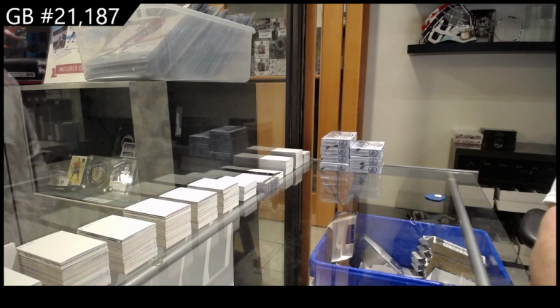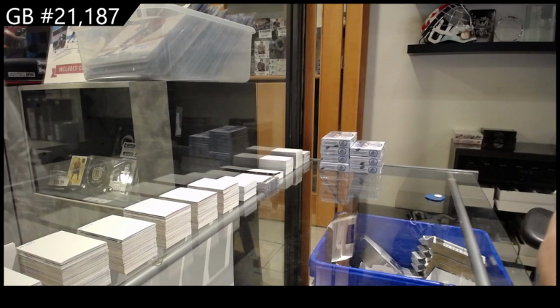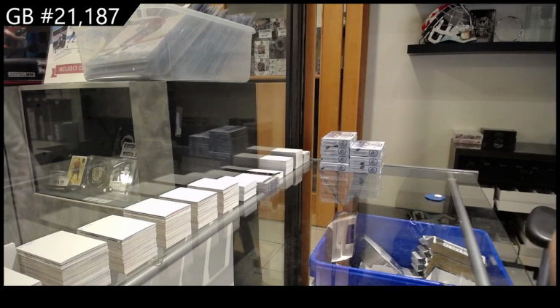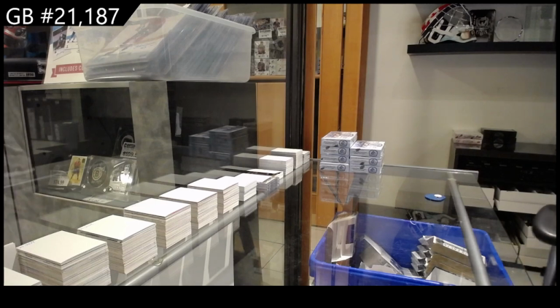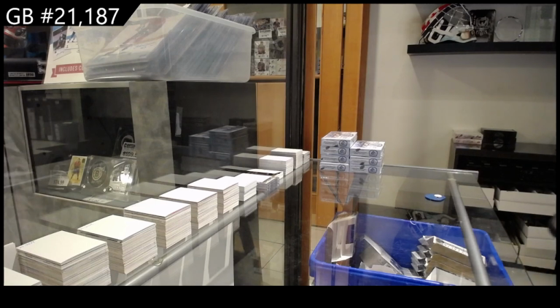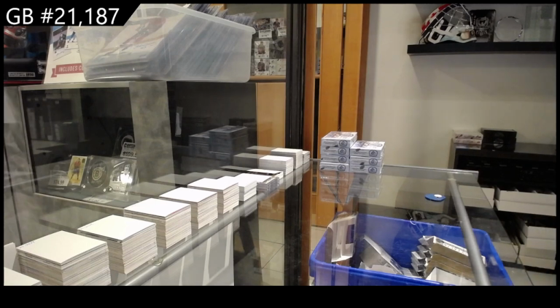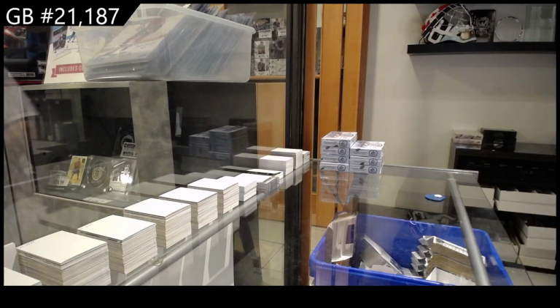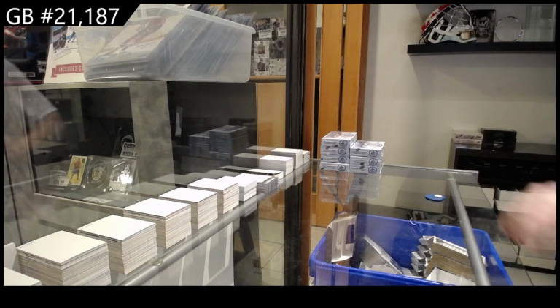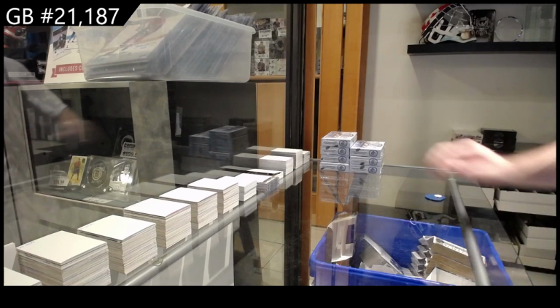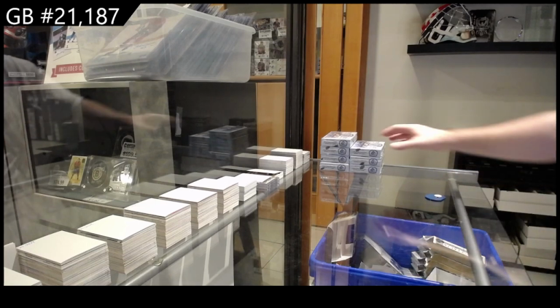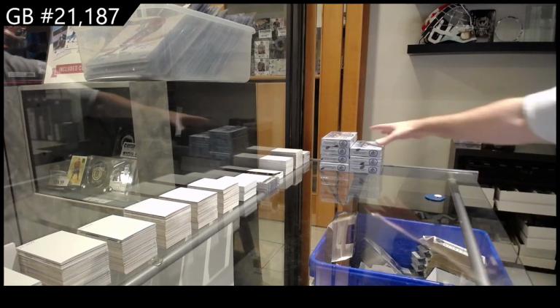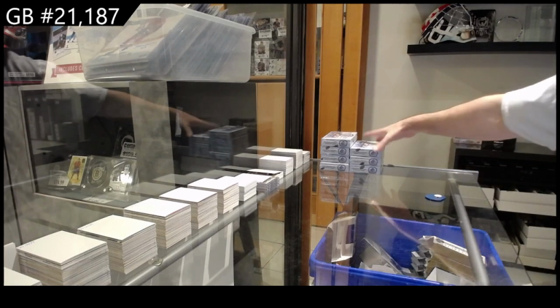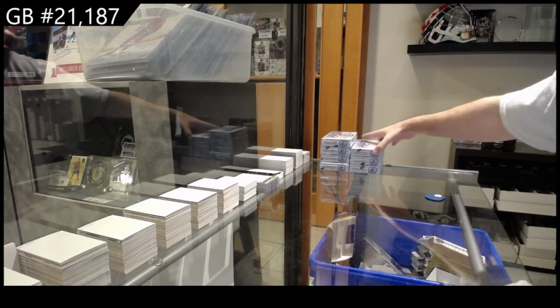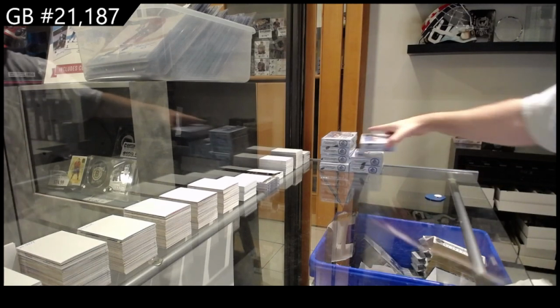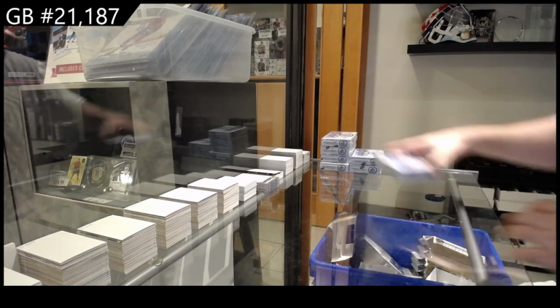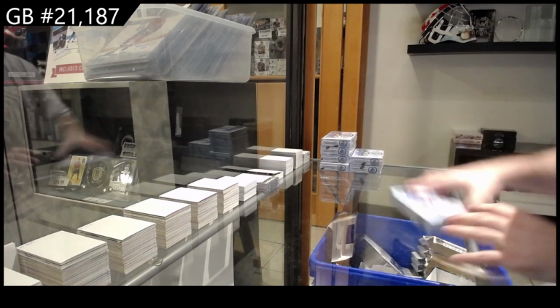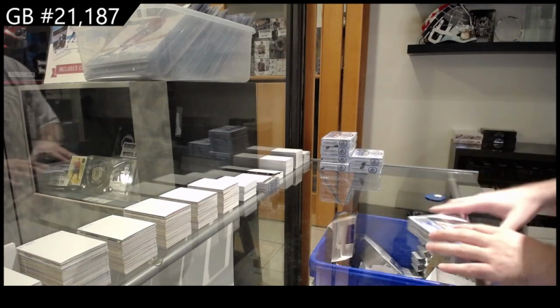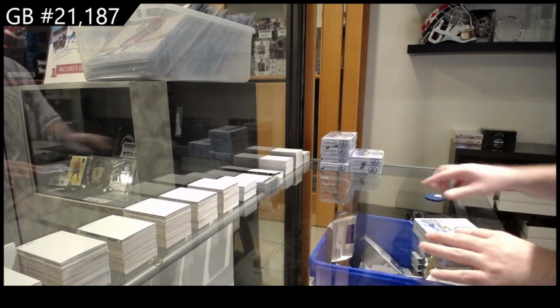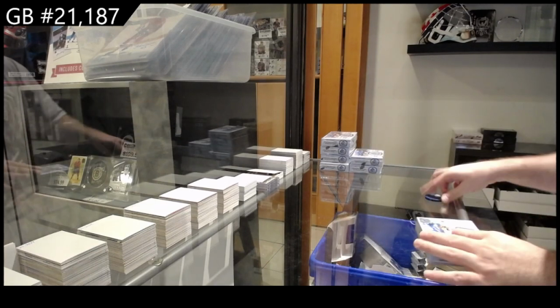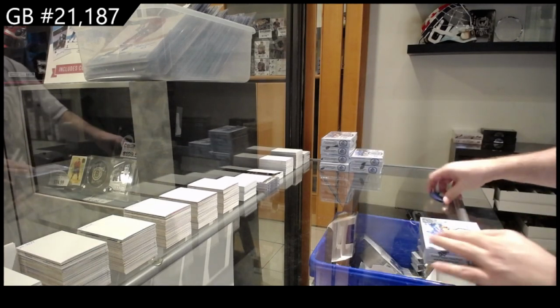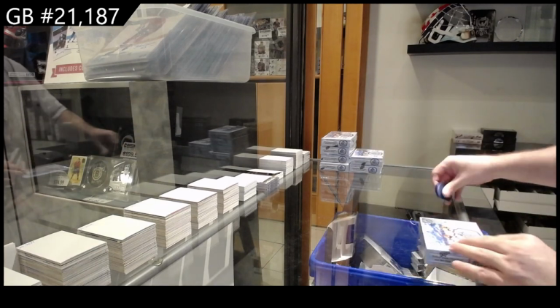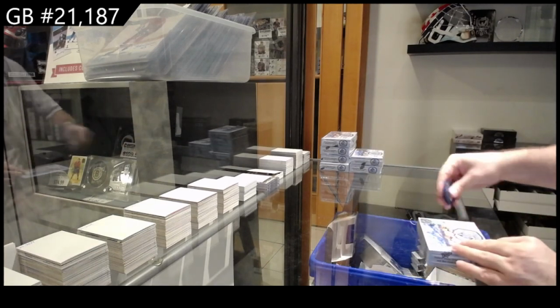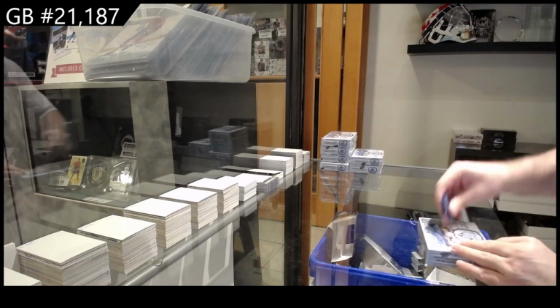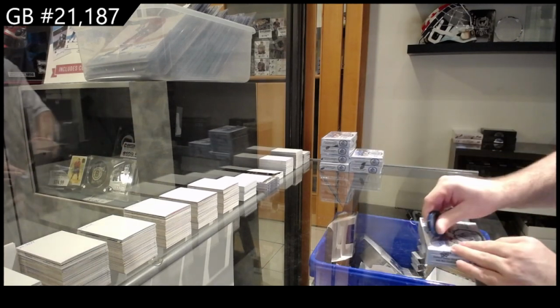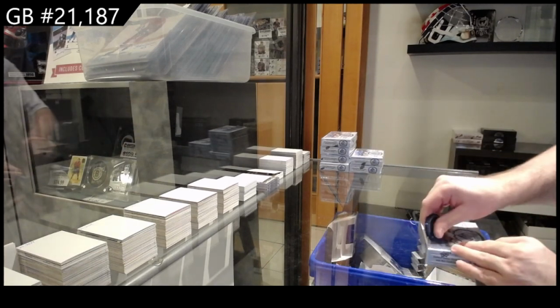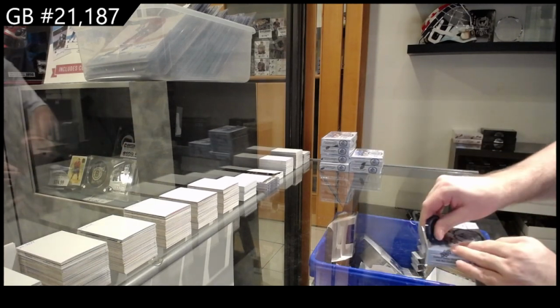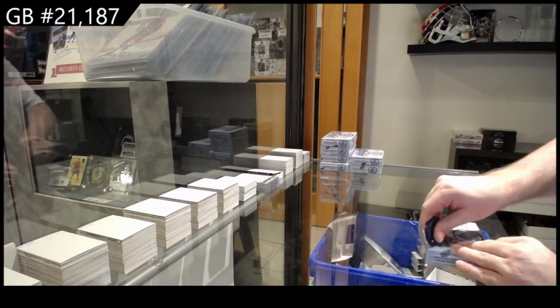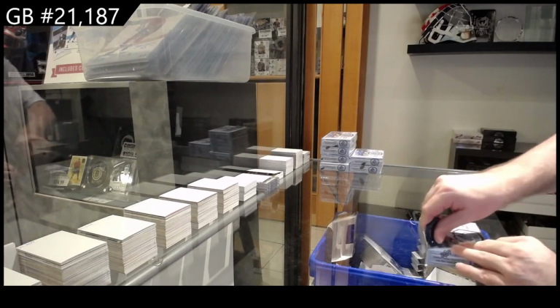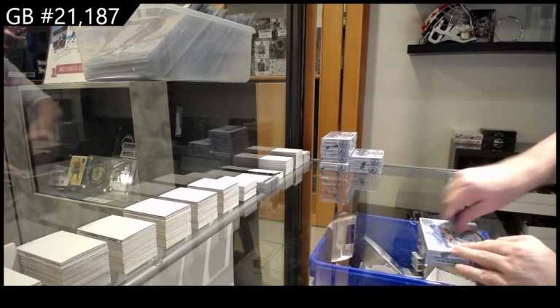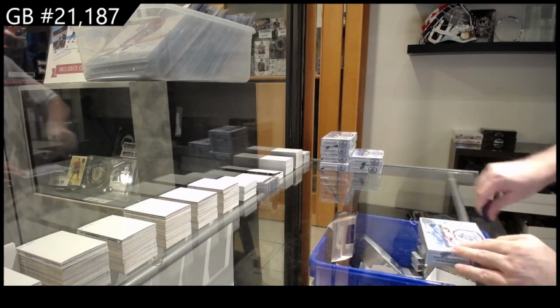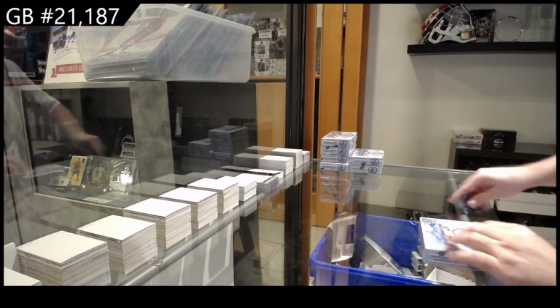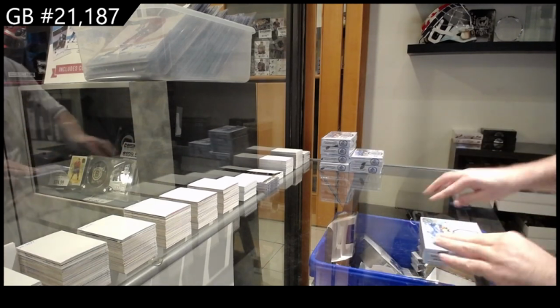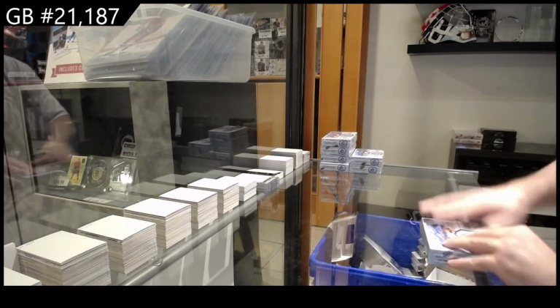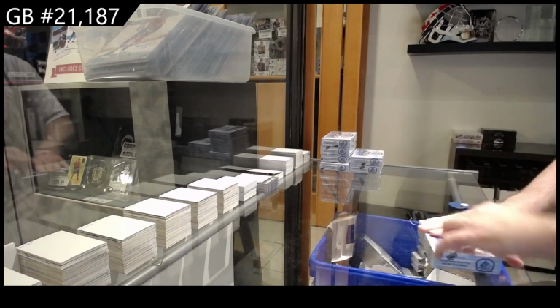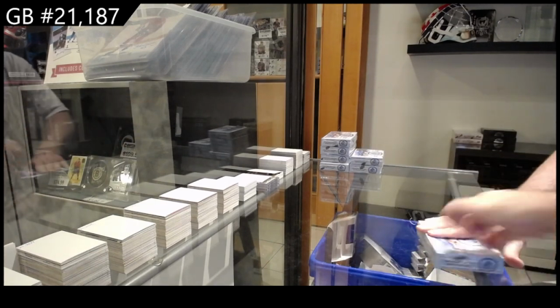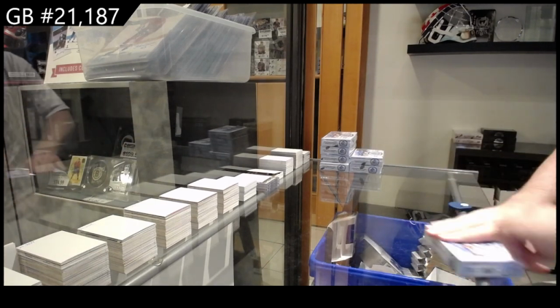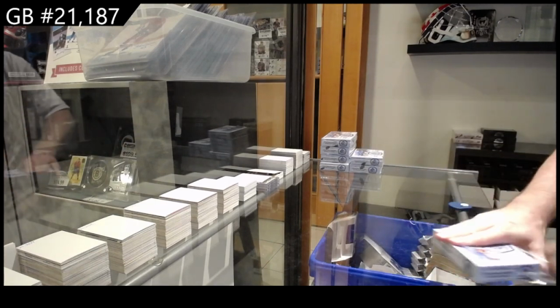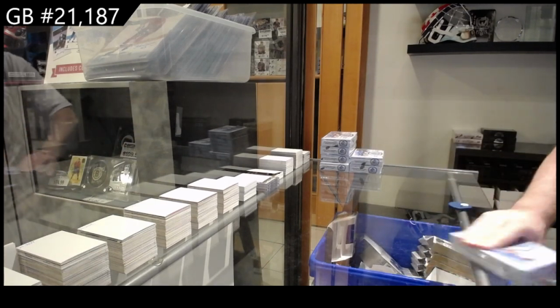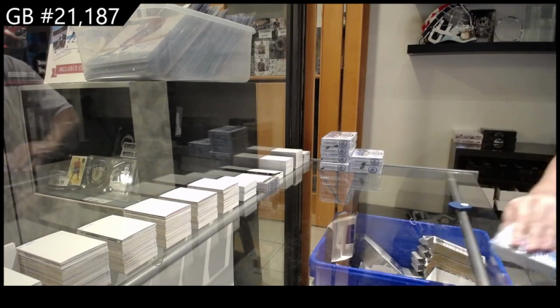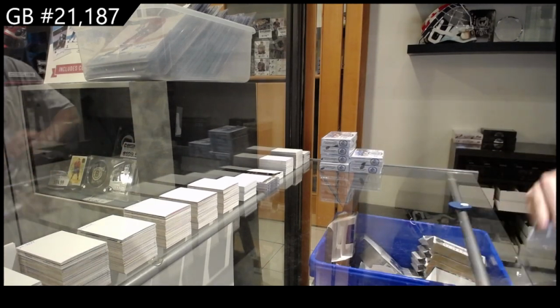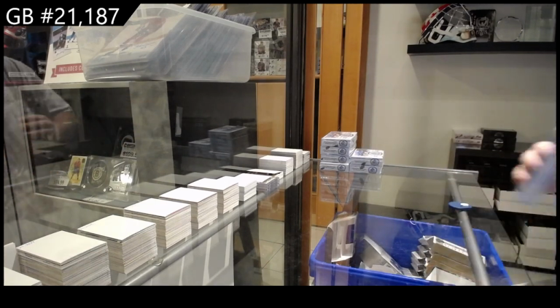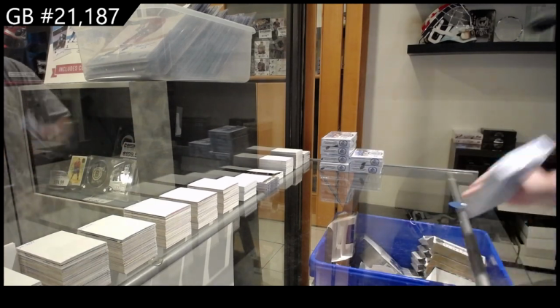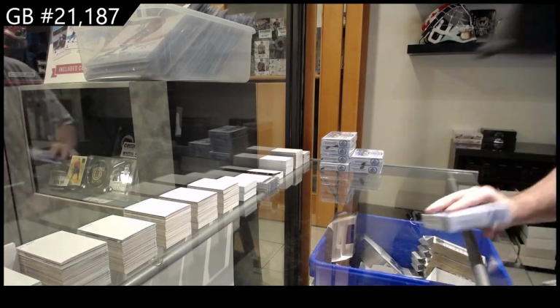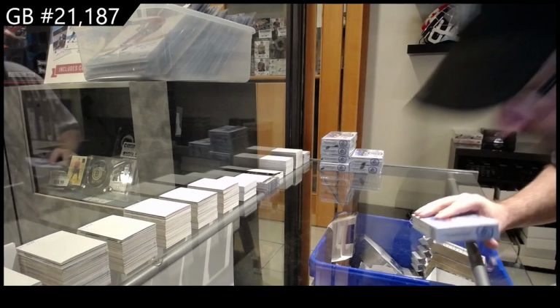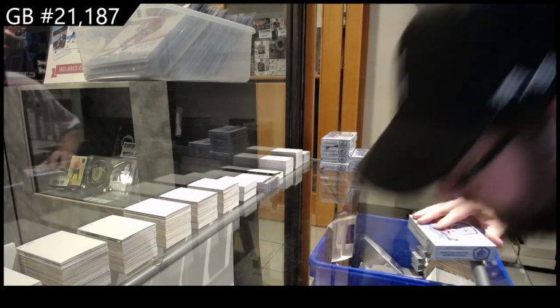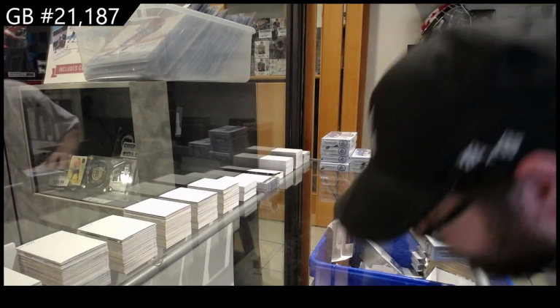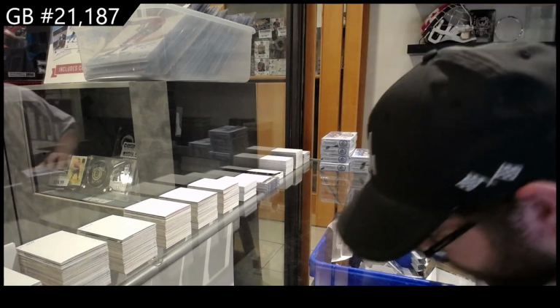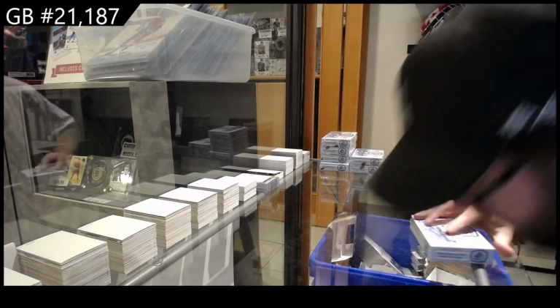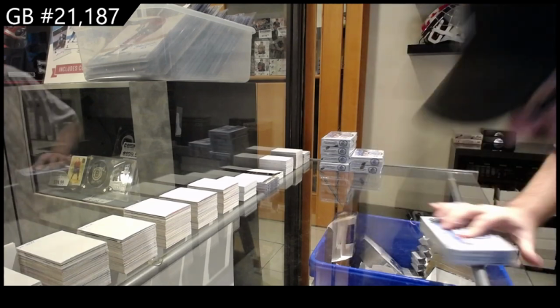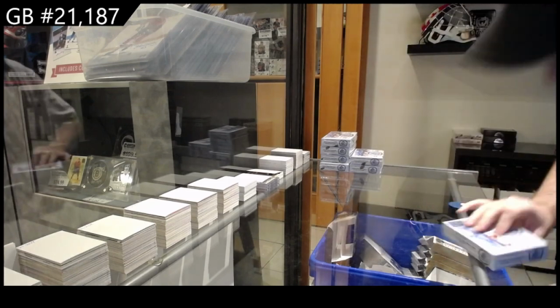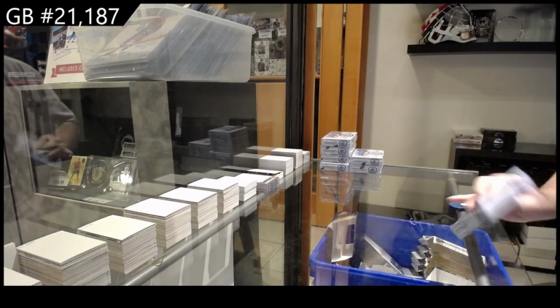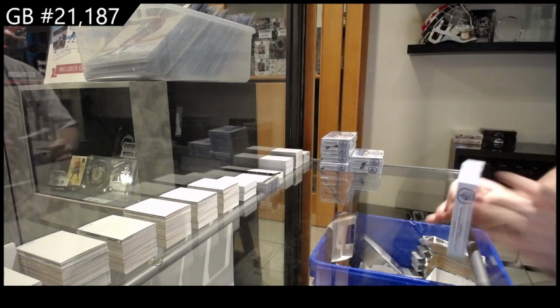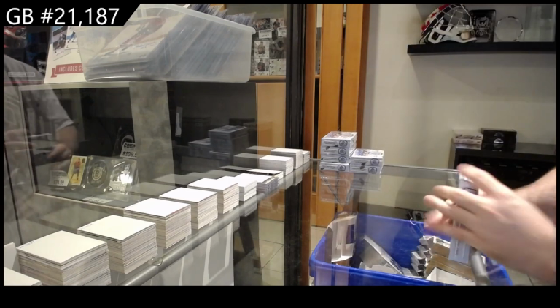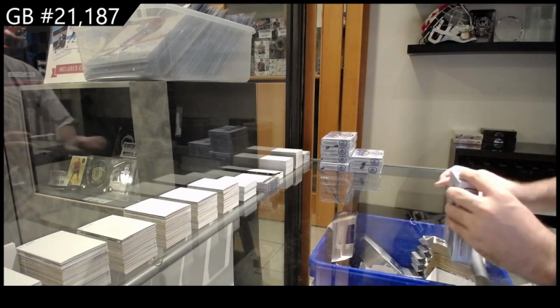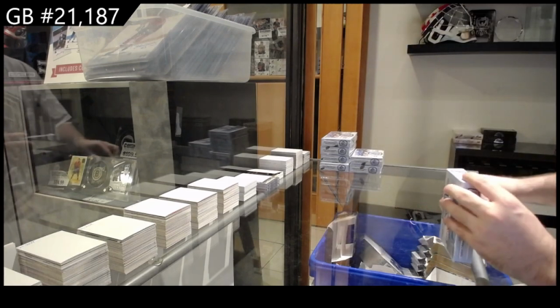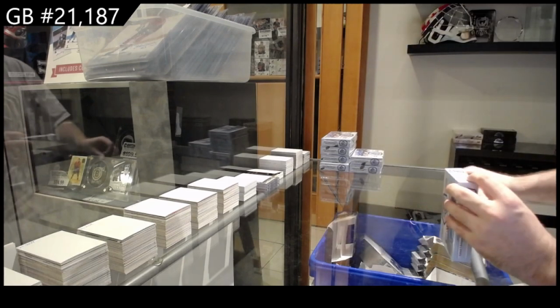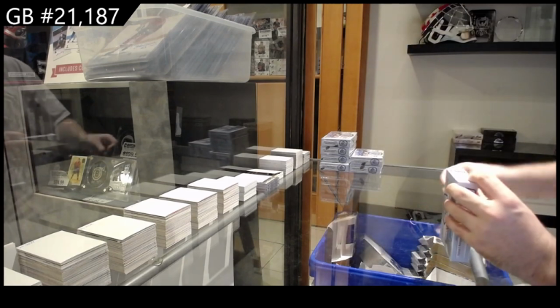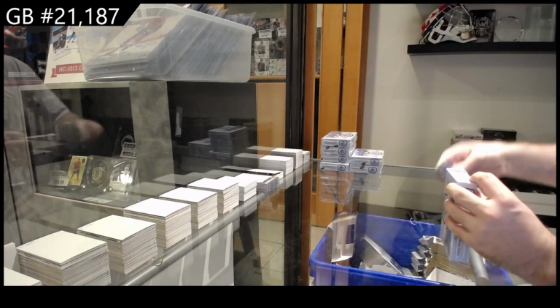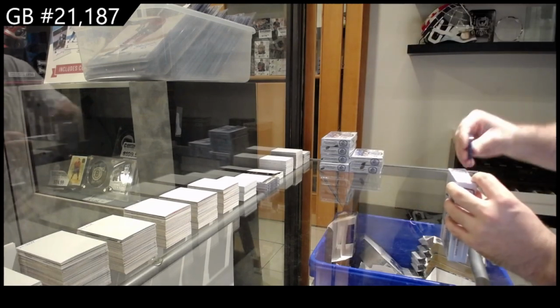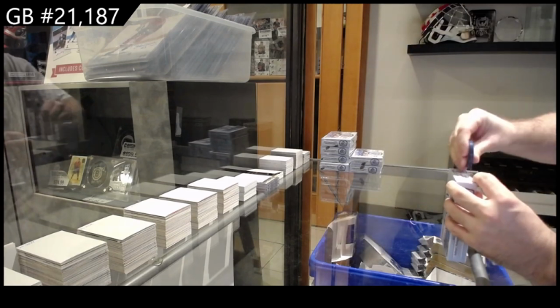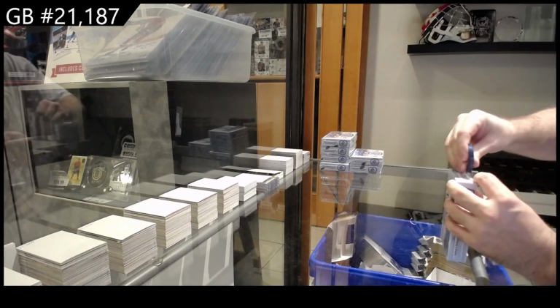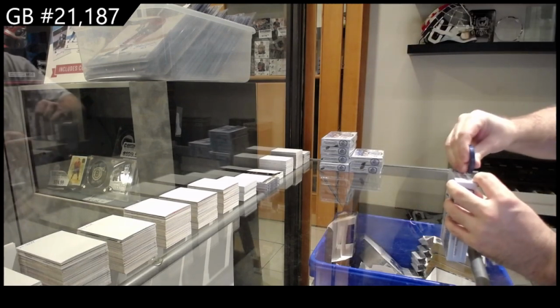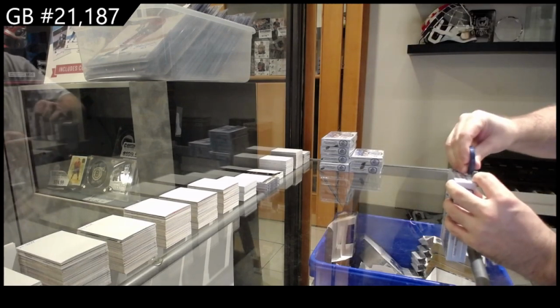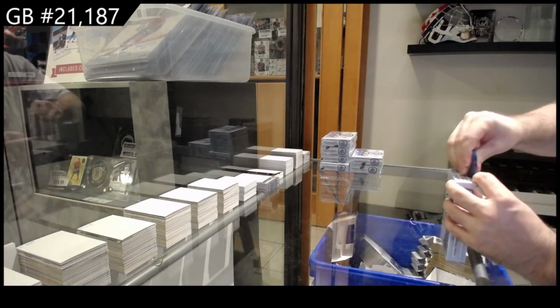Here we go — 21,187. We've got the SP Game Used seven box break. Wish you guys all the best of luck.